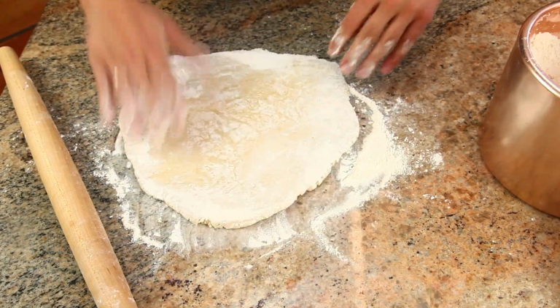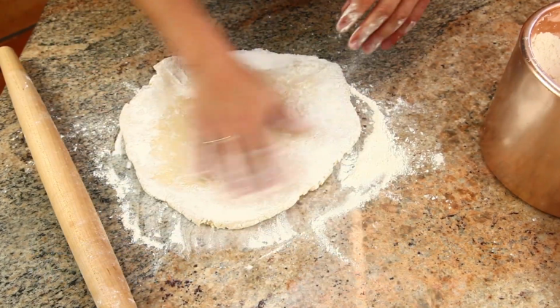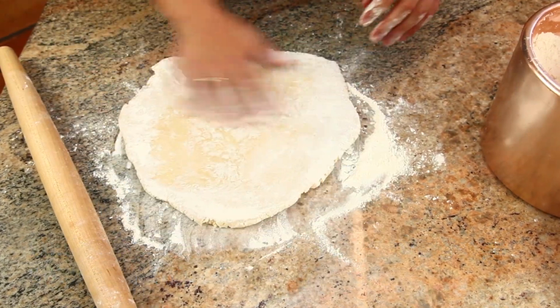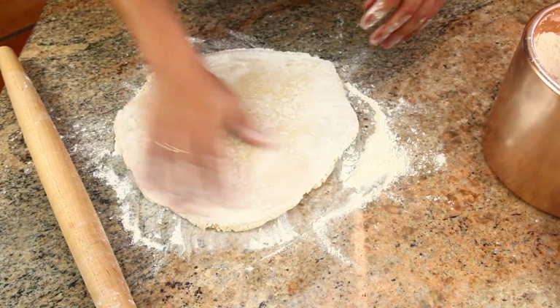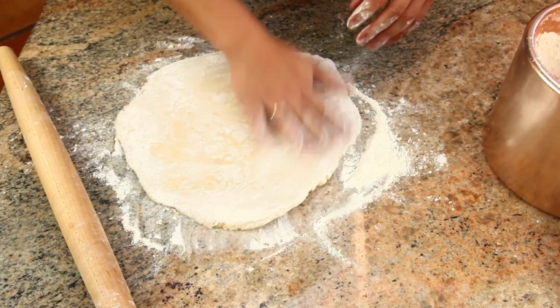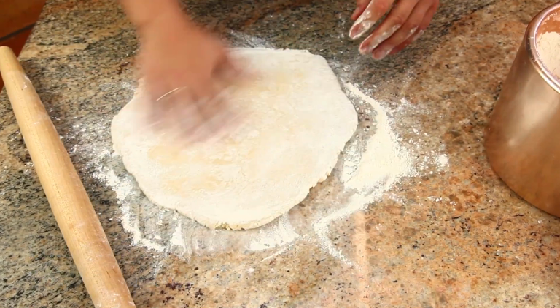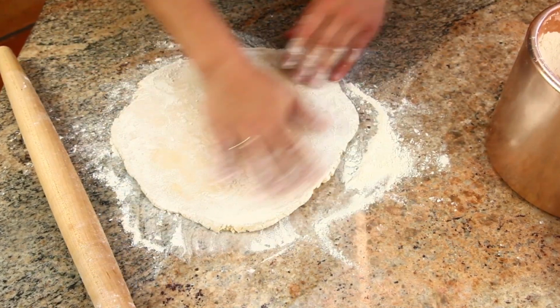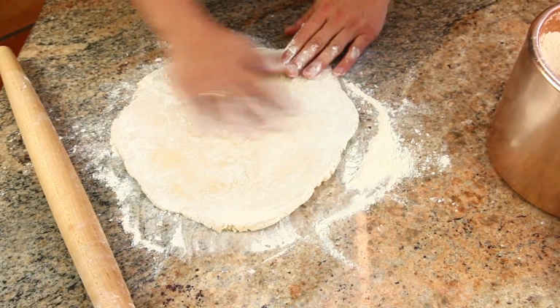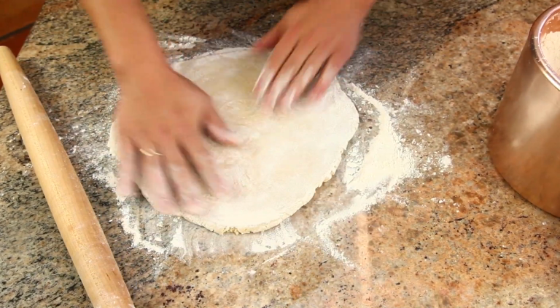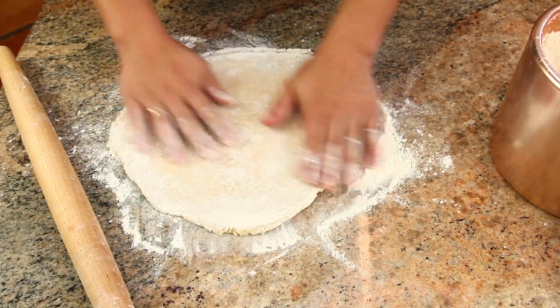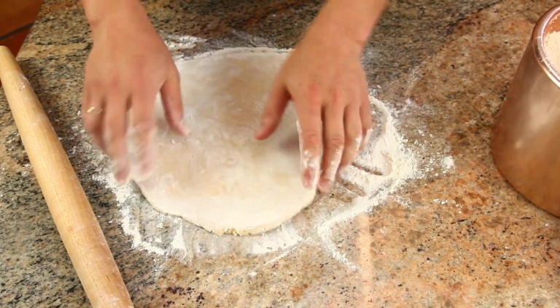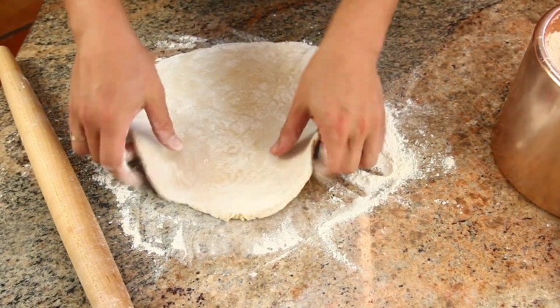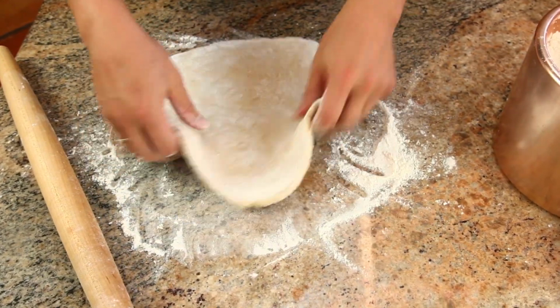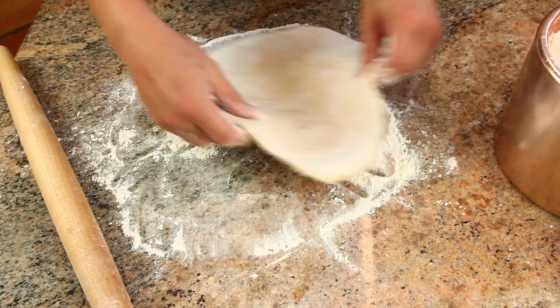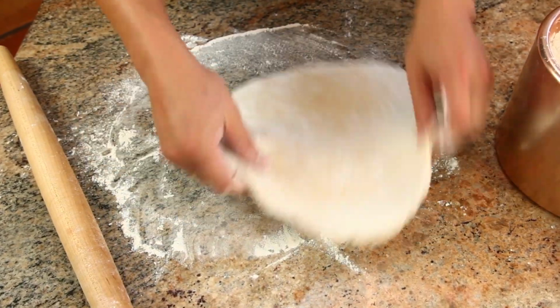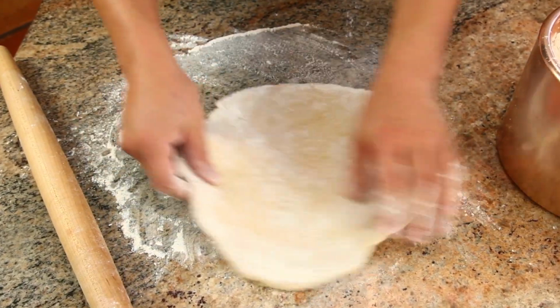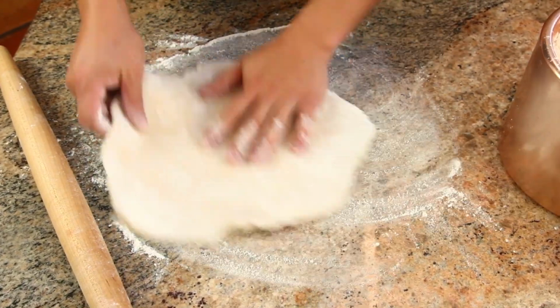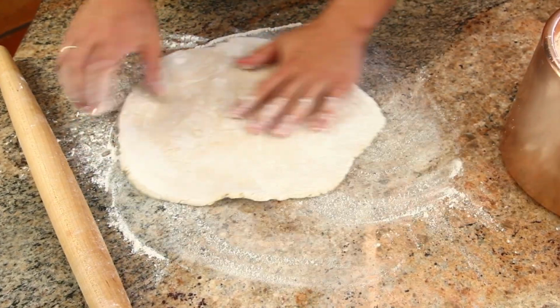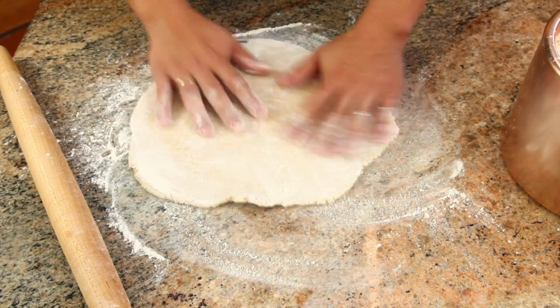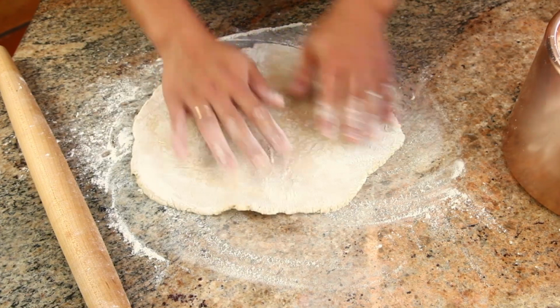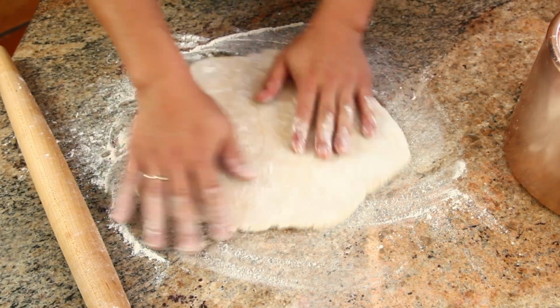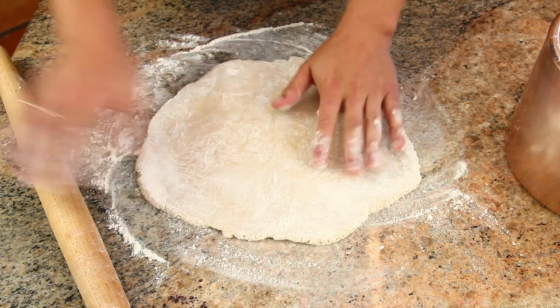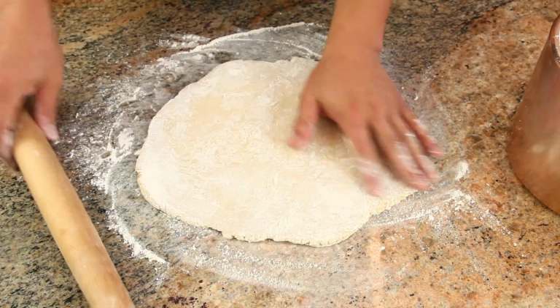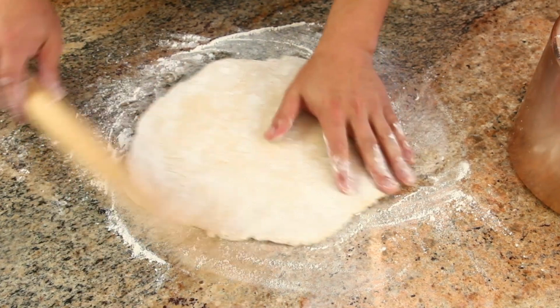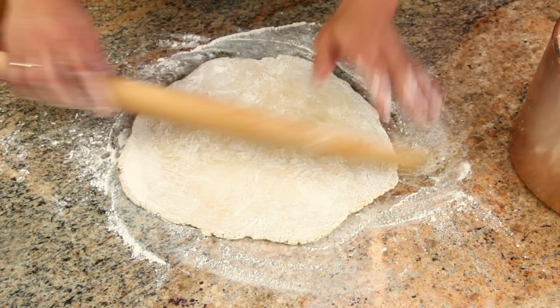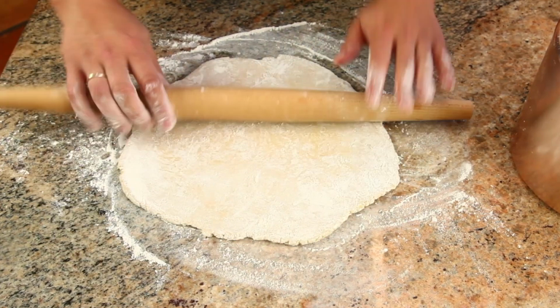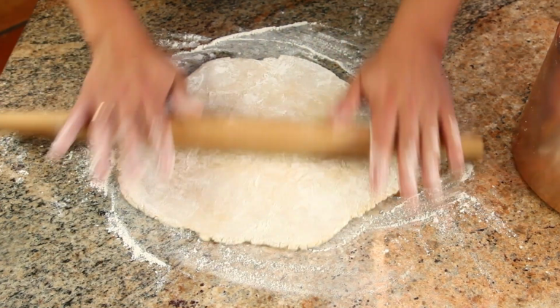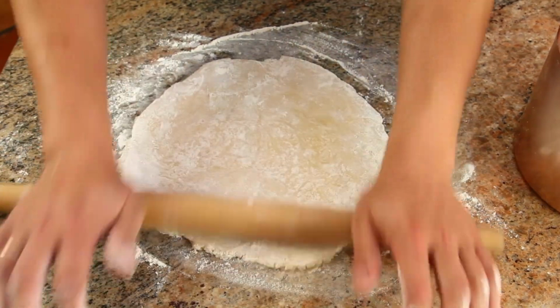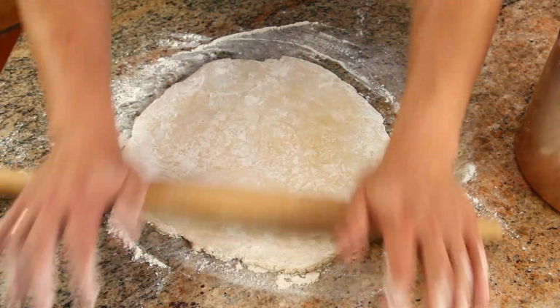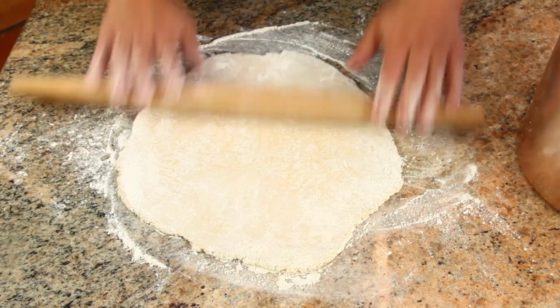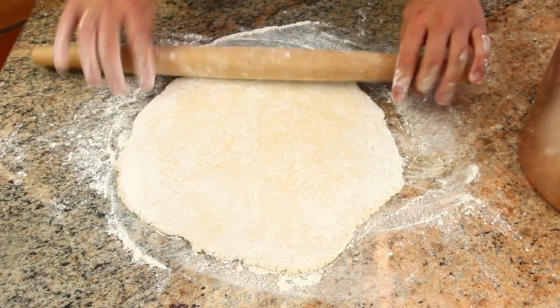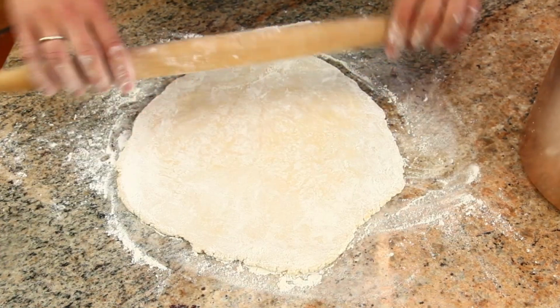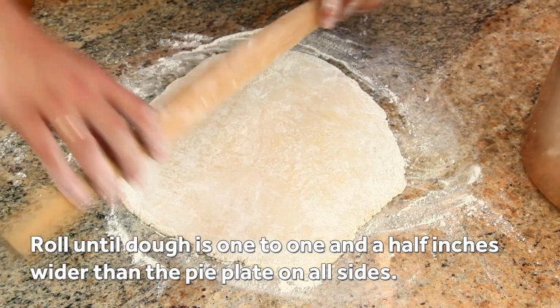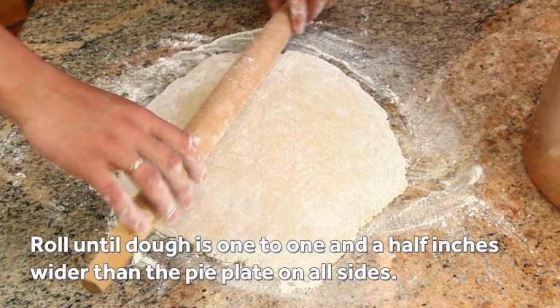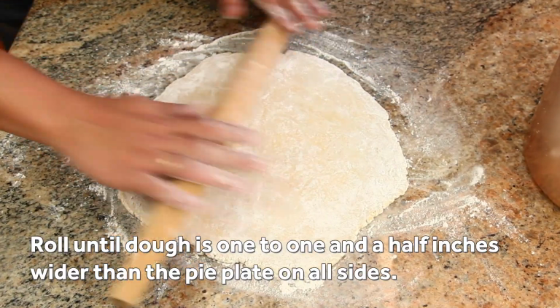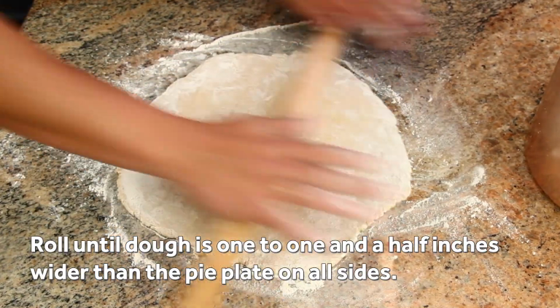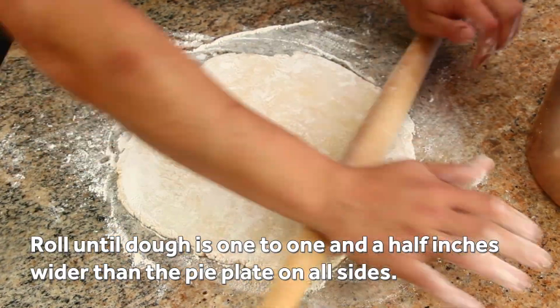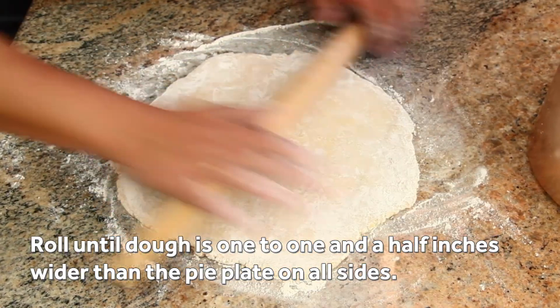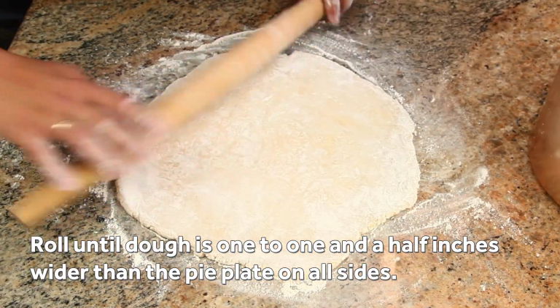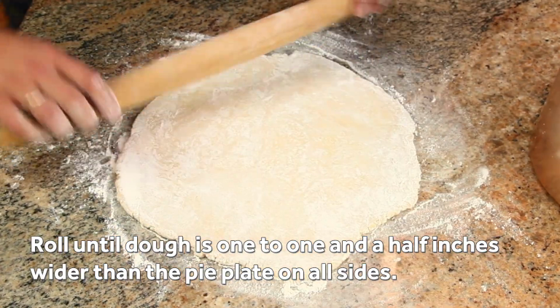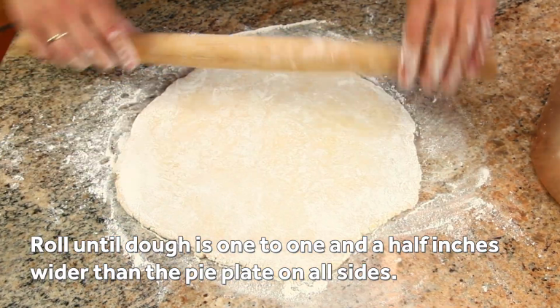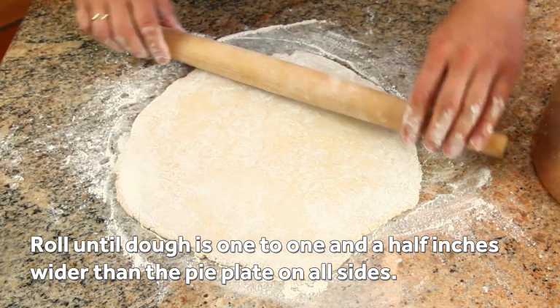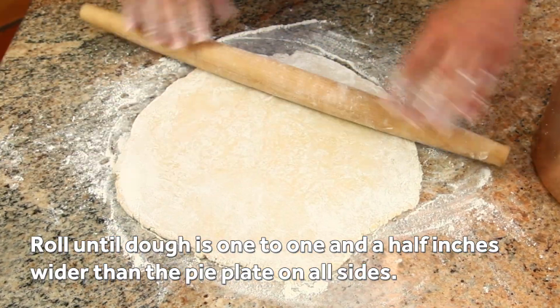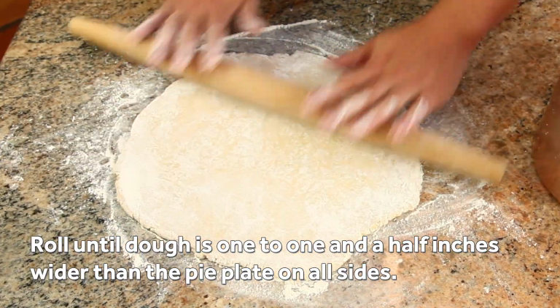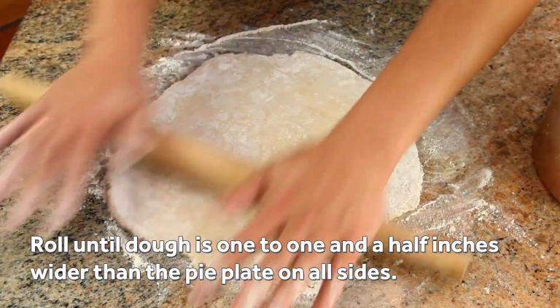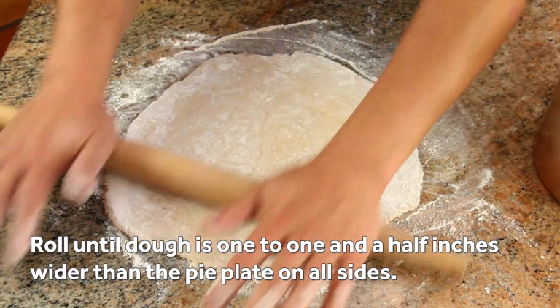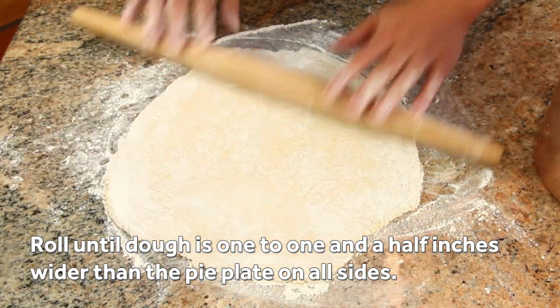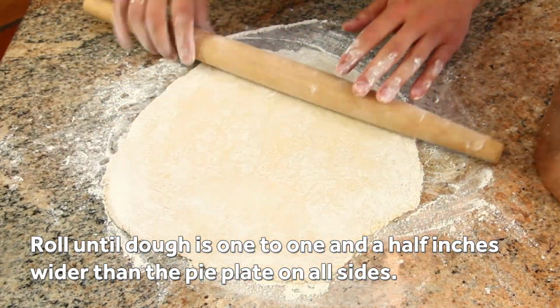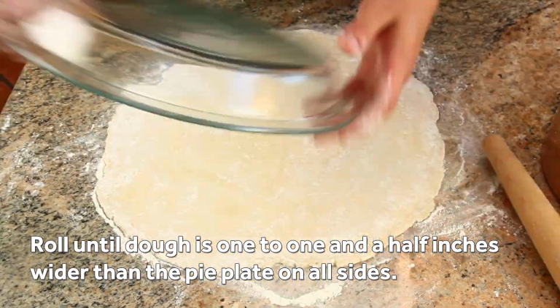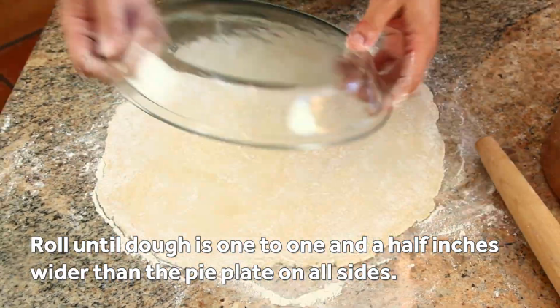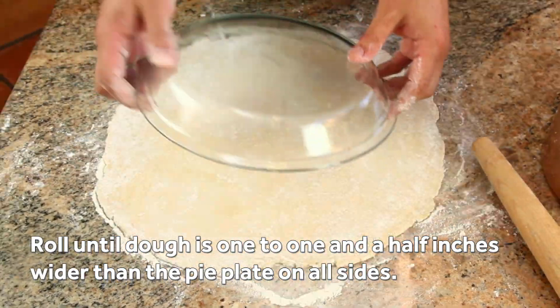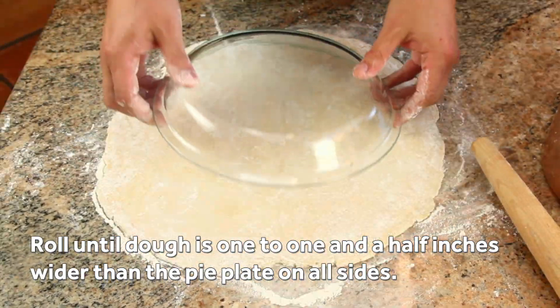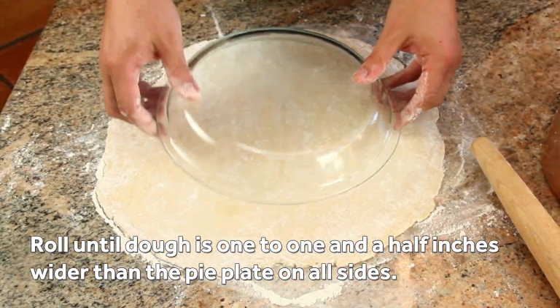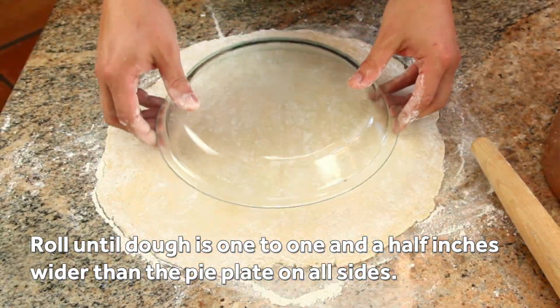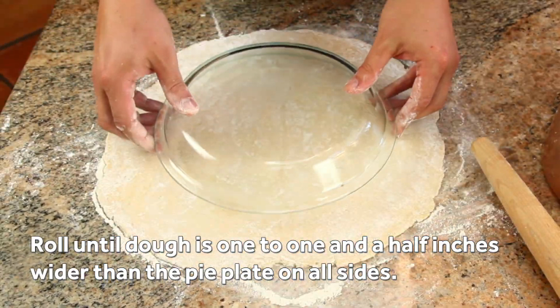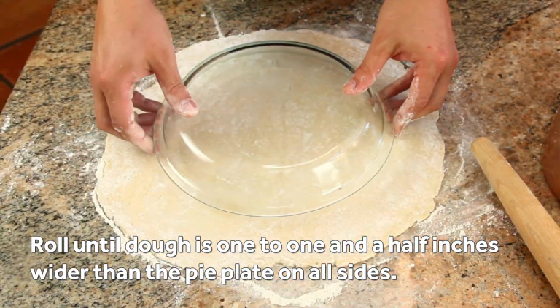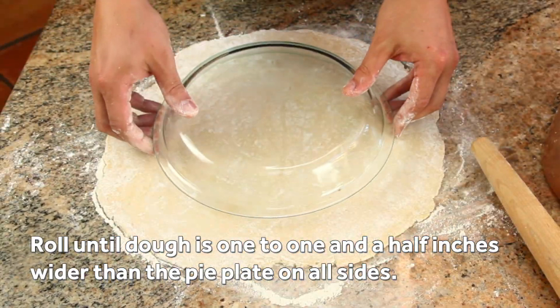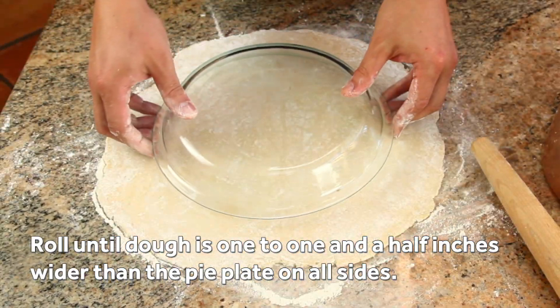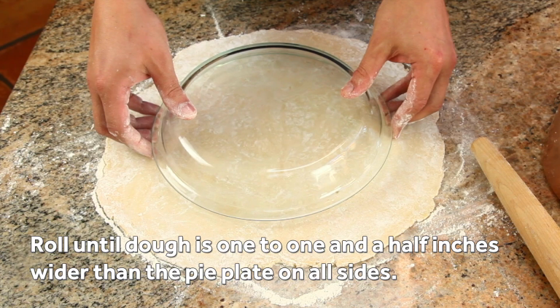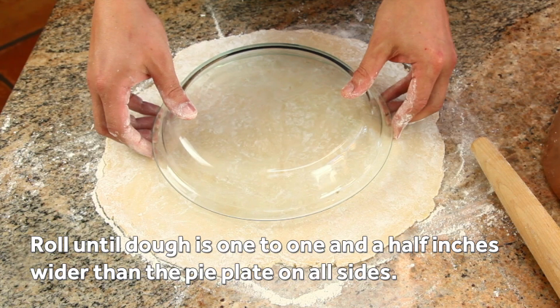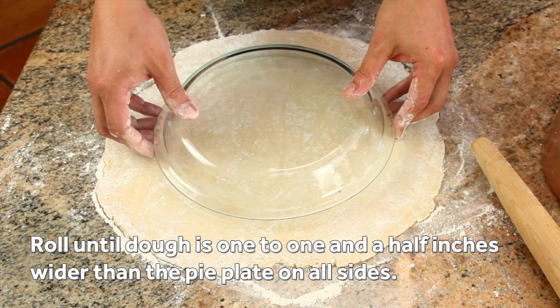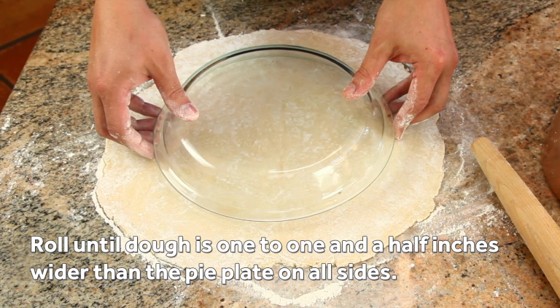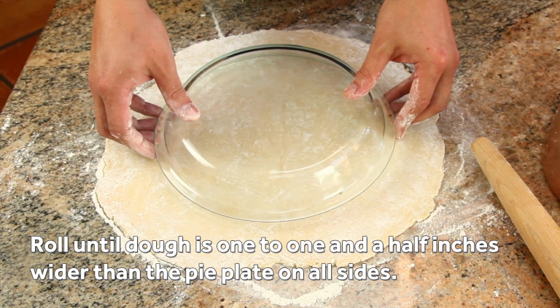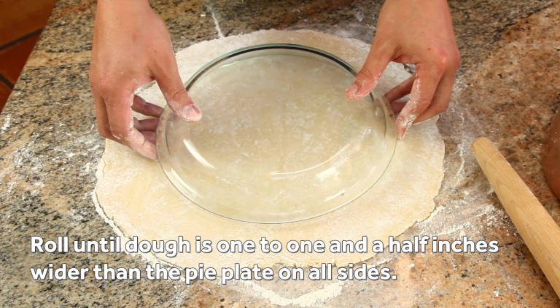Continue like this, flipping the dough over occasionally to make sure that it's not sticking, until it's rolled out to about an inch and a half wider than the pie plate.